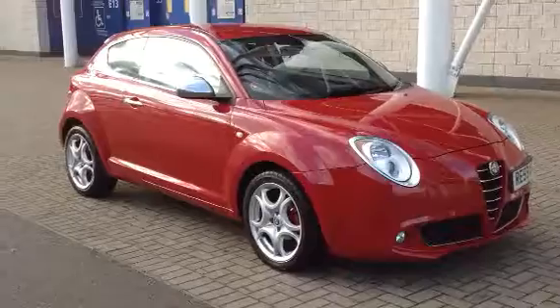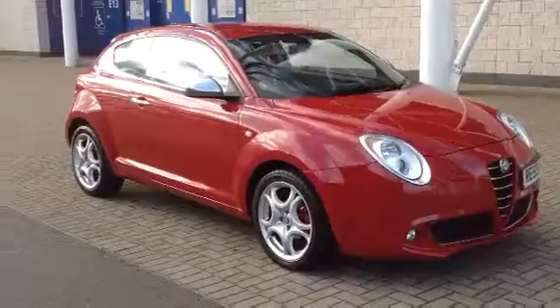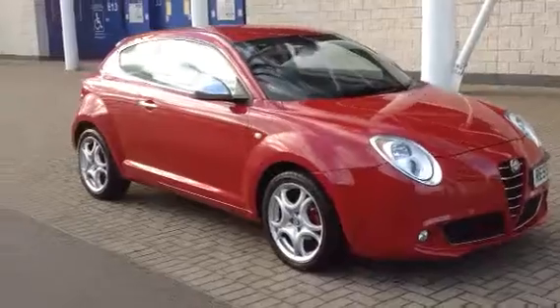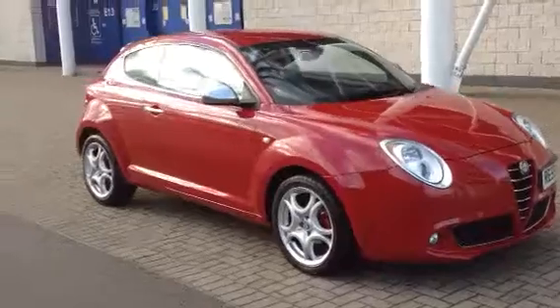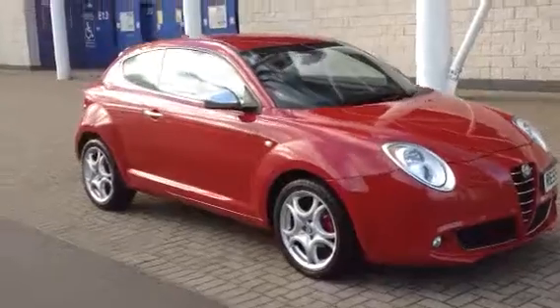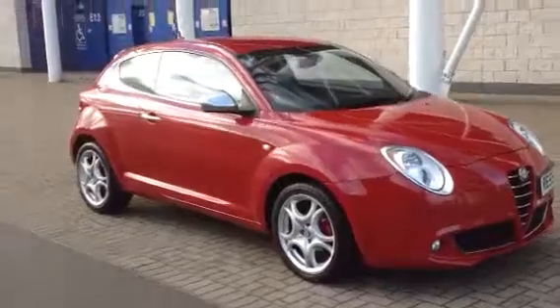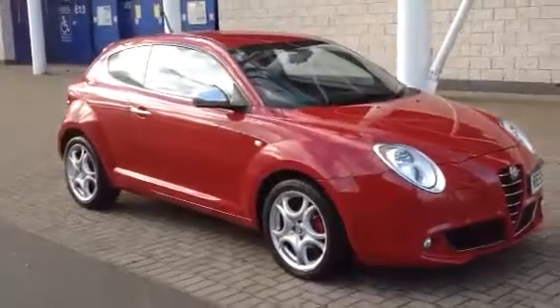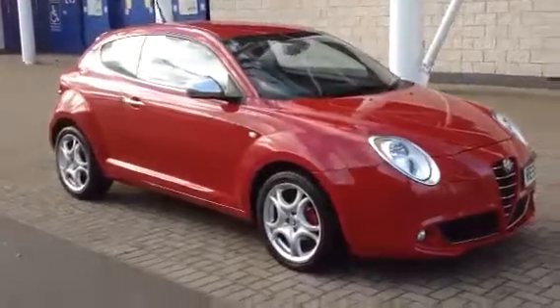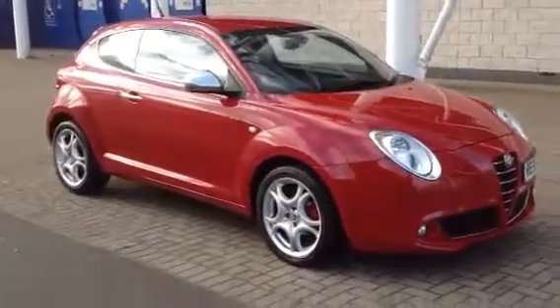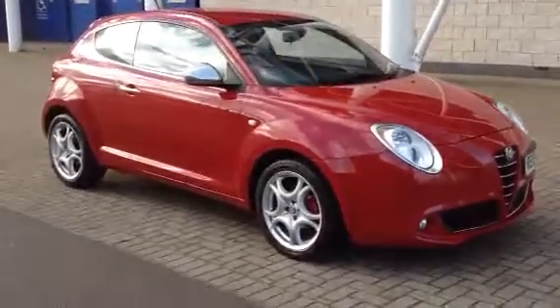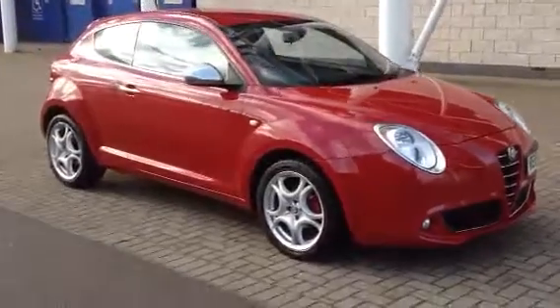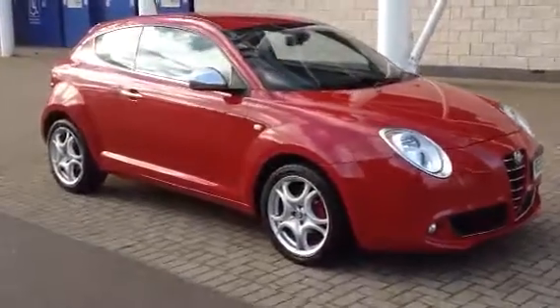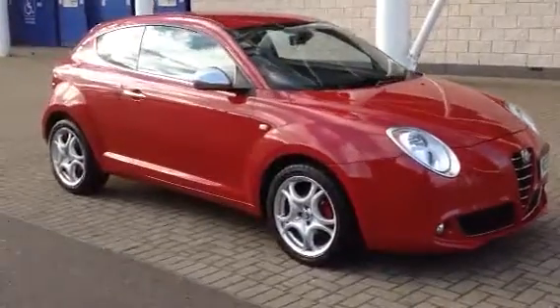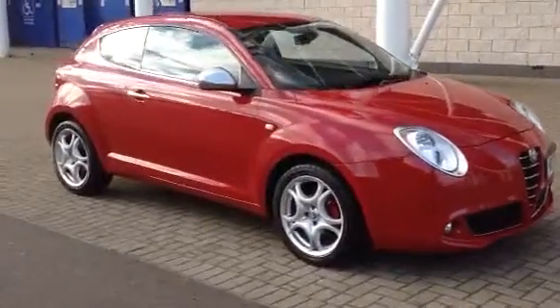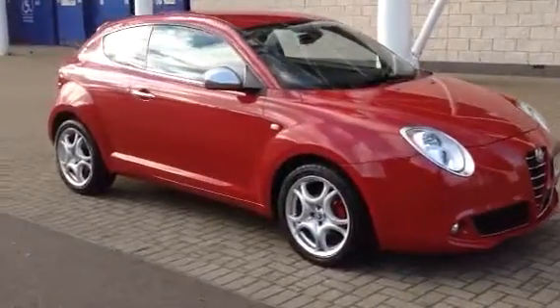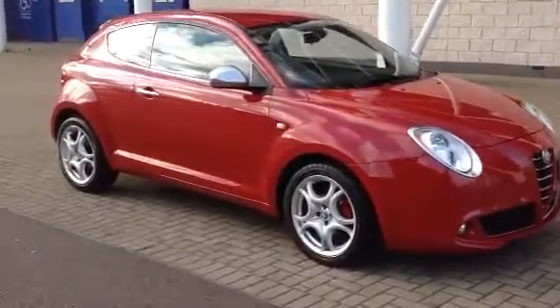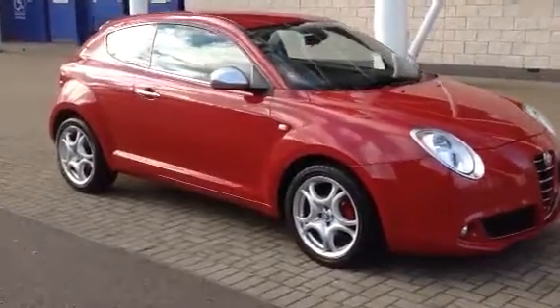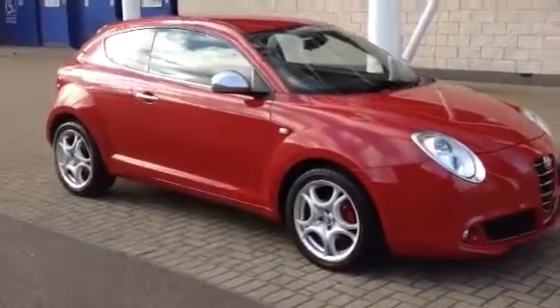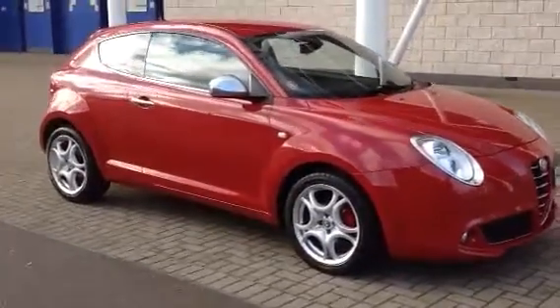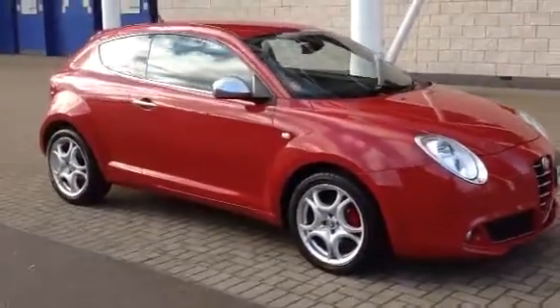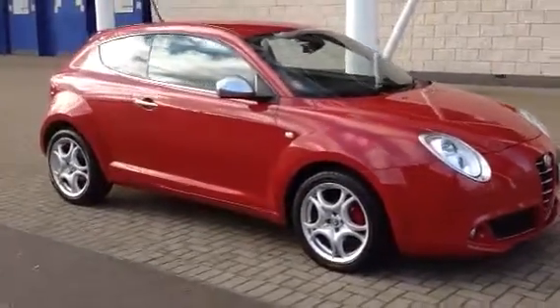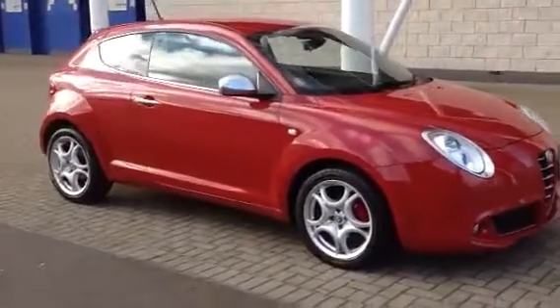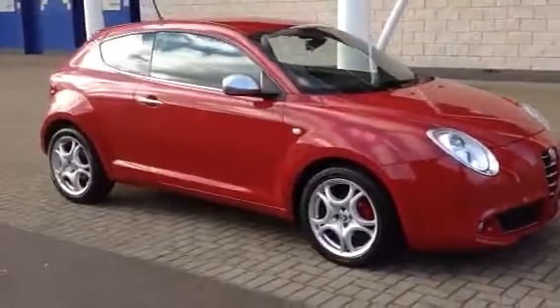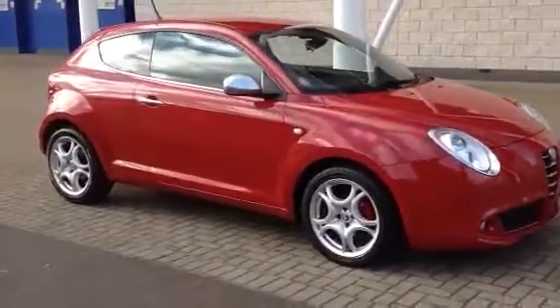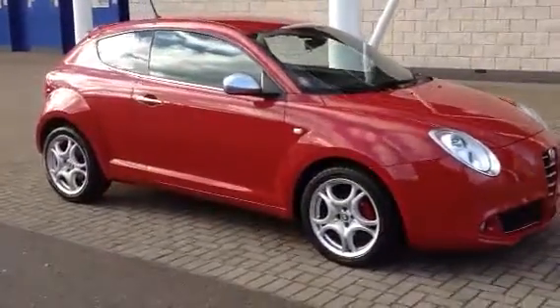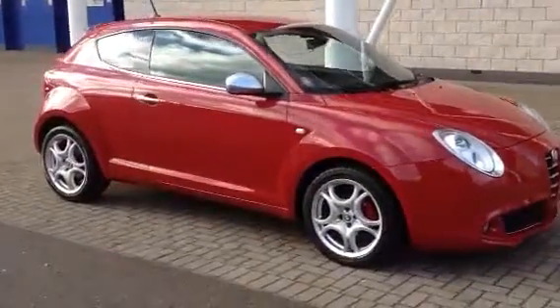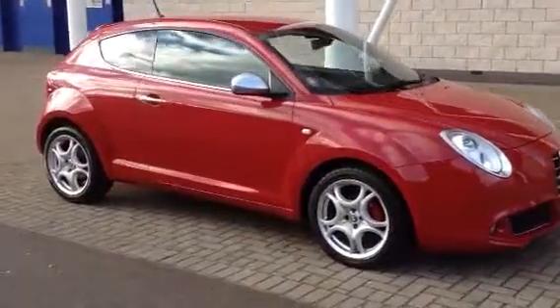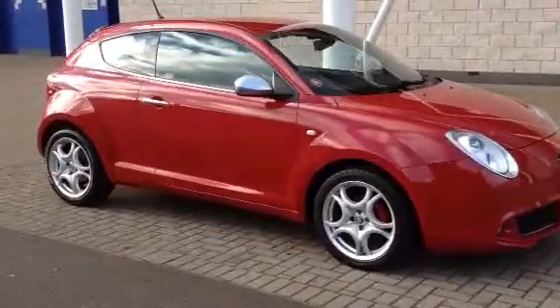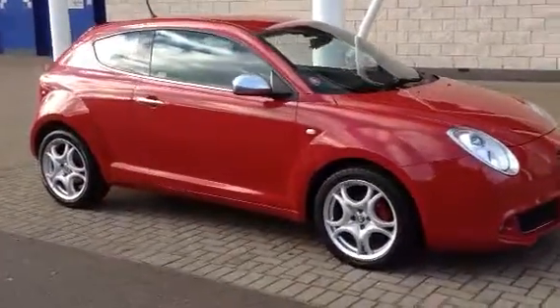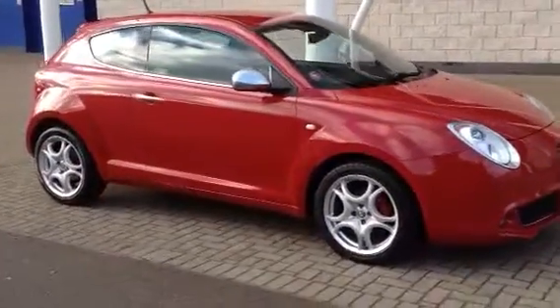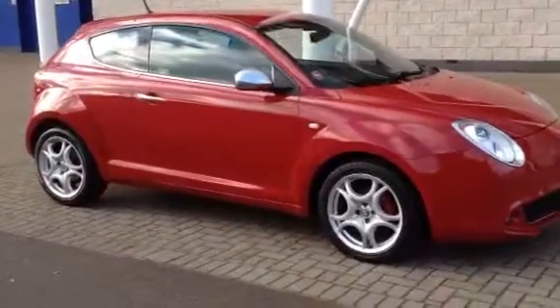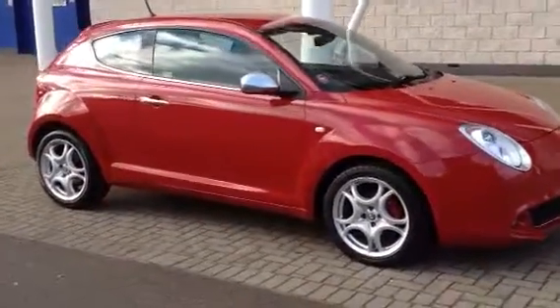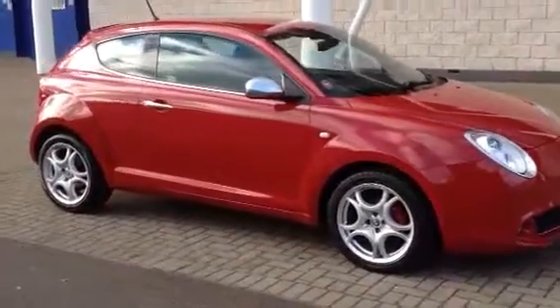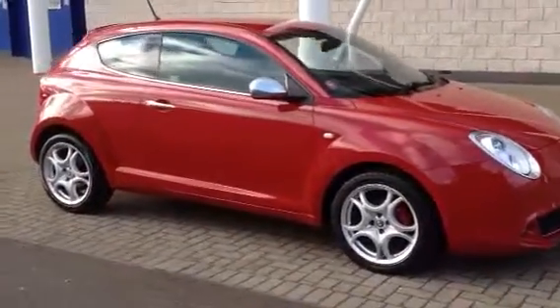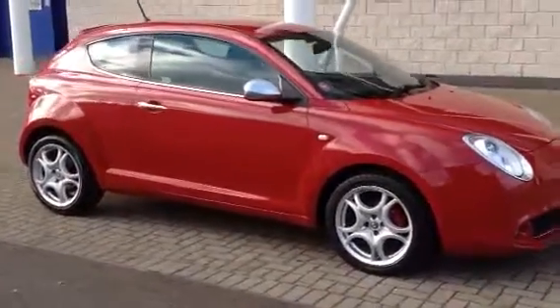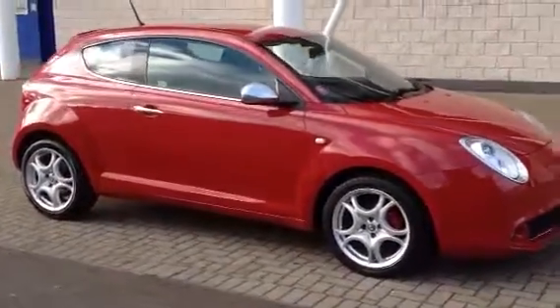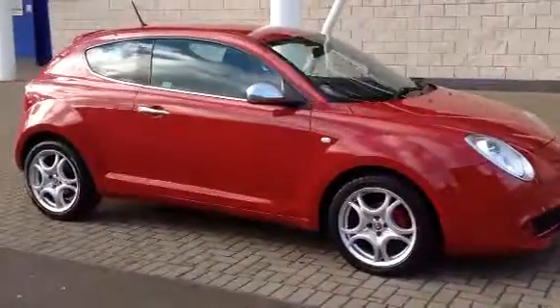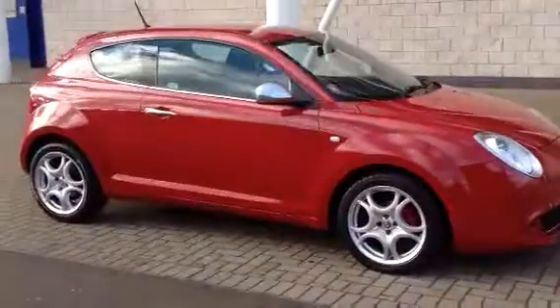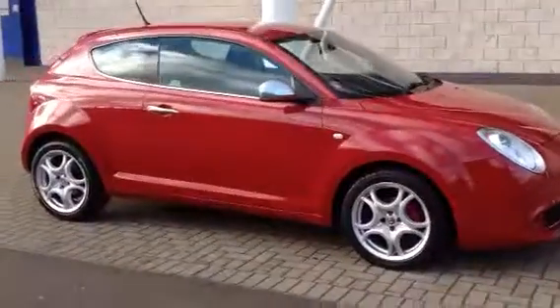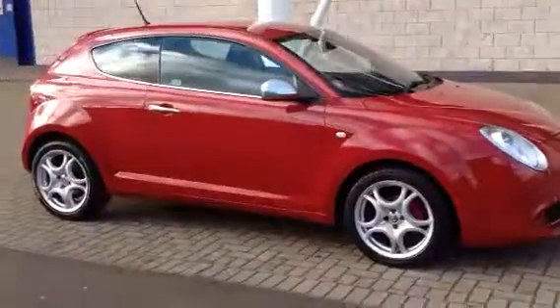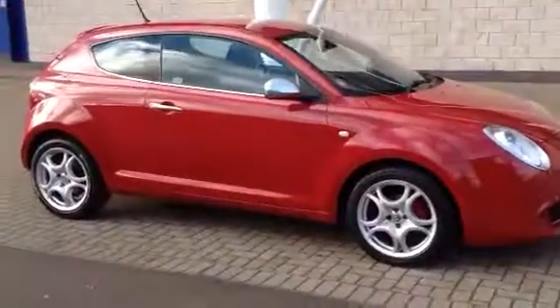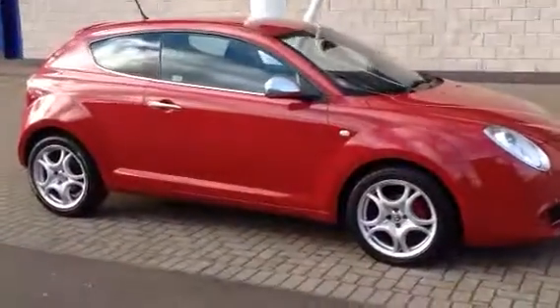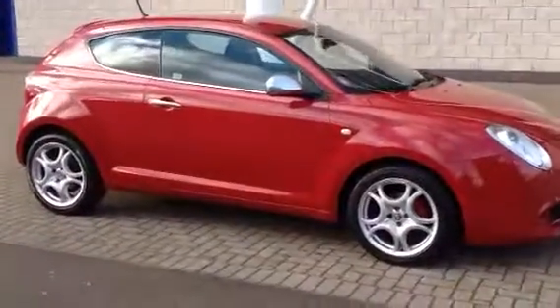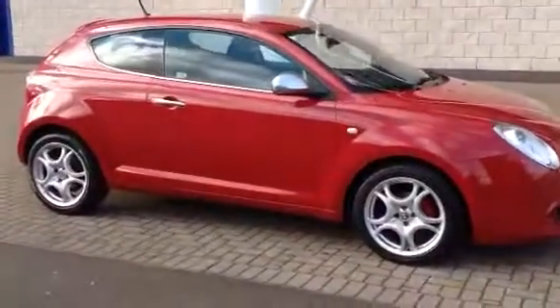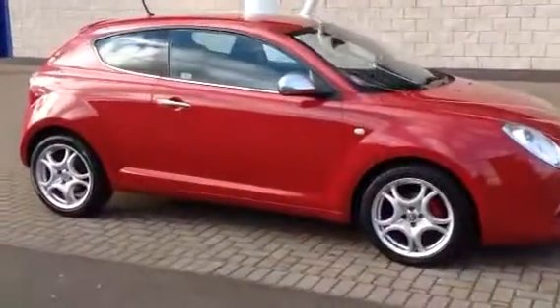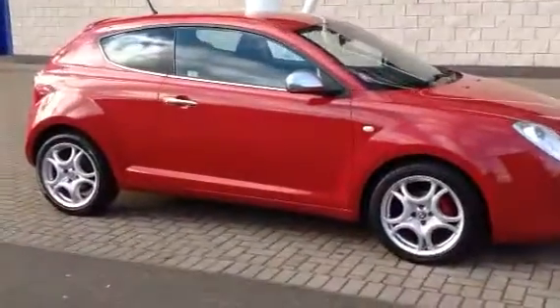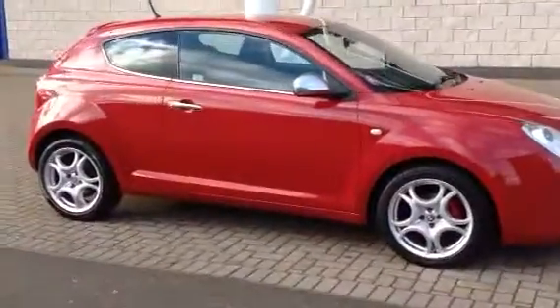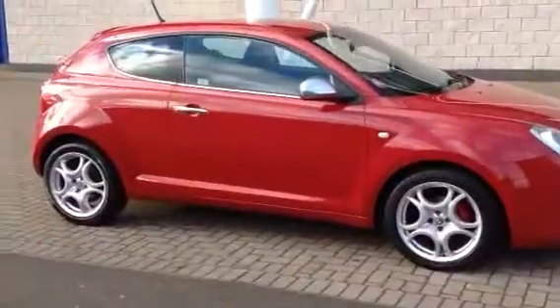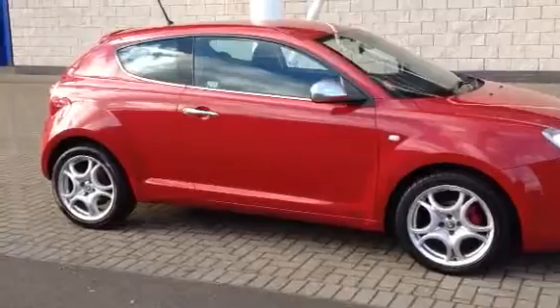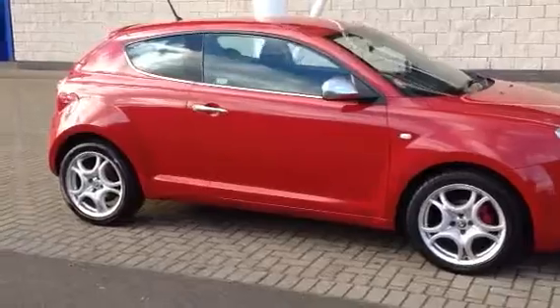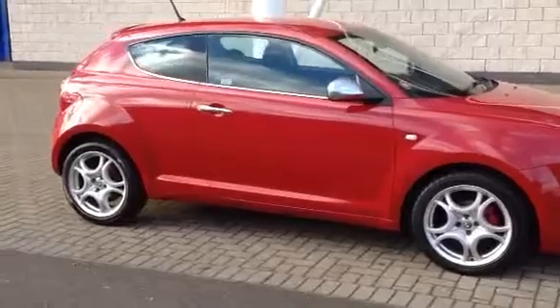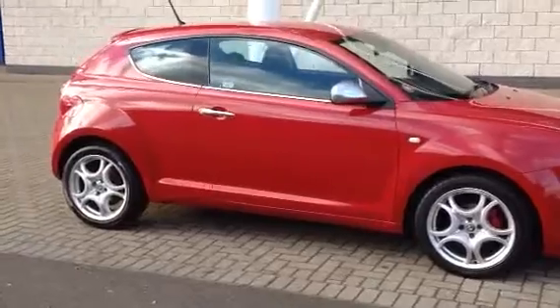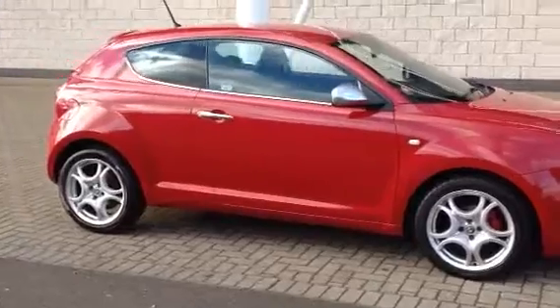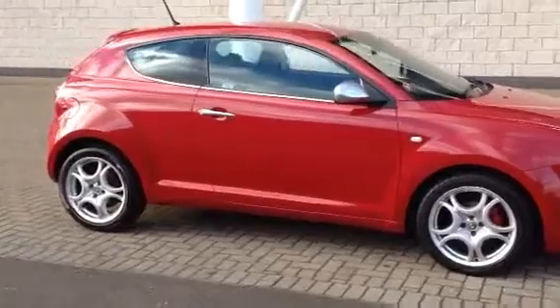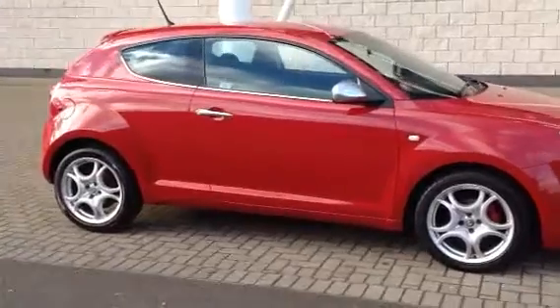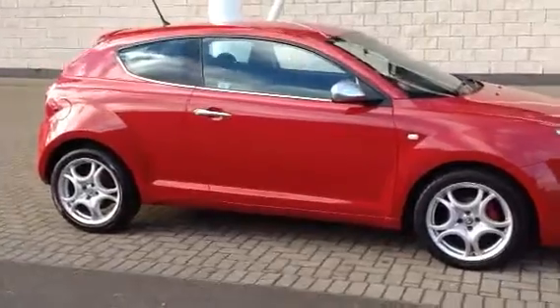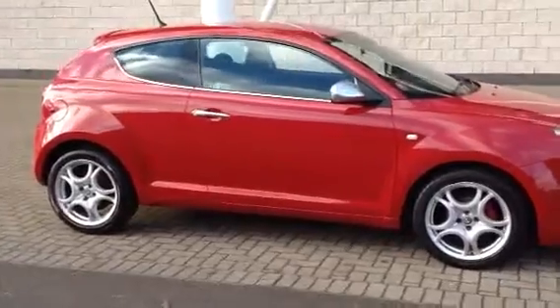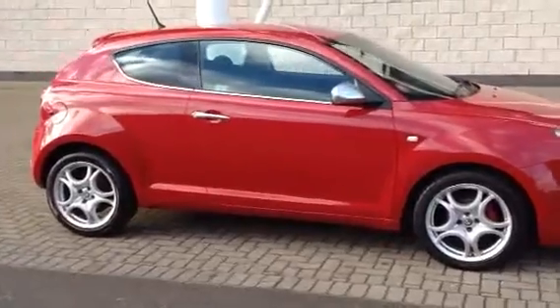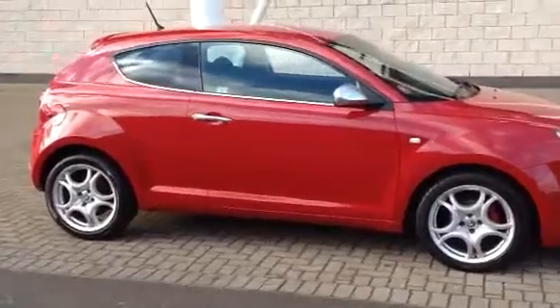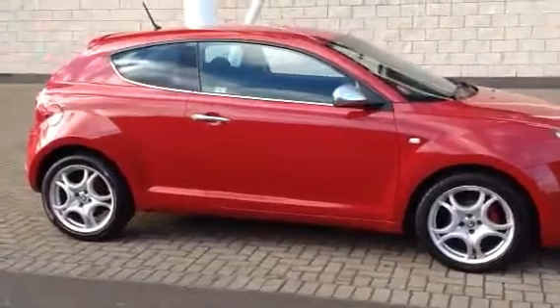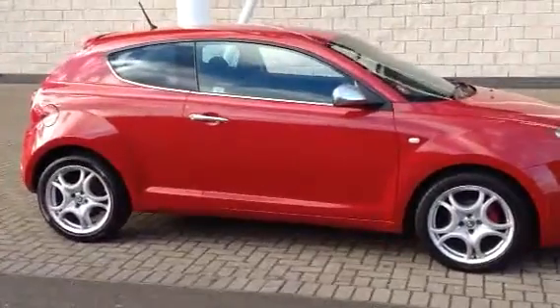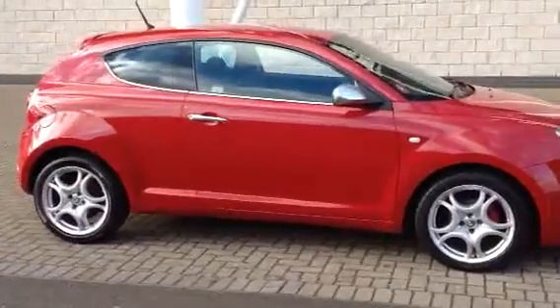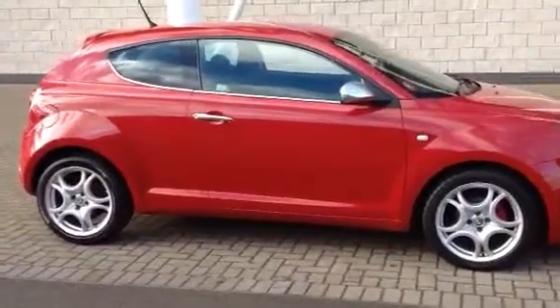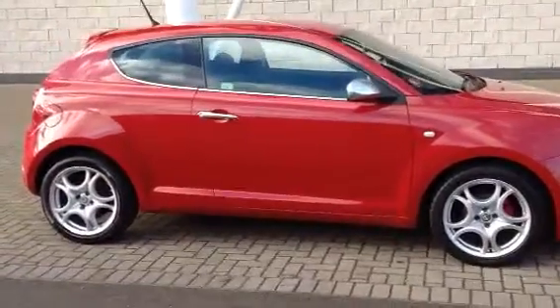Hello and welcome to Sturges Alfa Romeo. Here we have an Alfa Romeo Mito. This is the 1.4 60-valve, 95 brake horsepower.